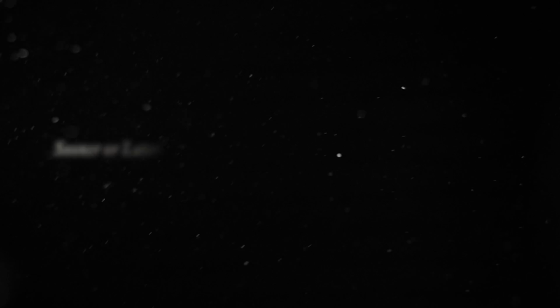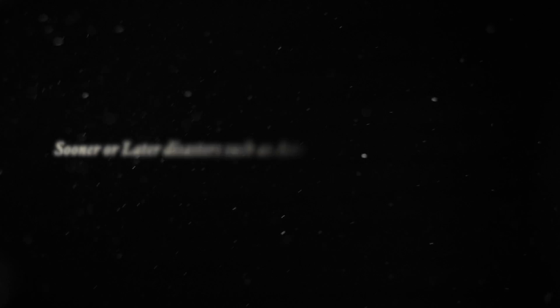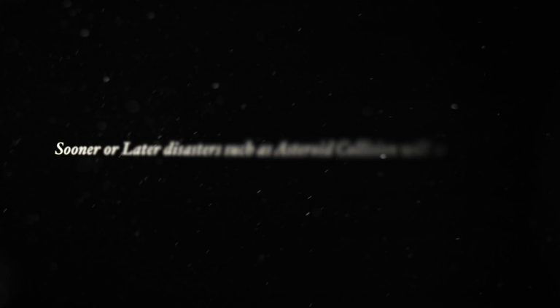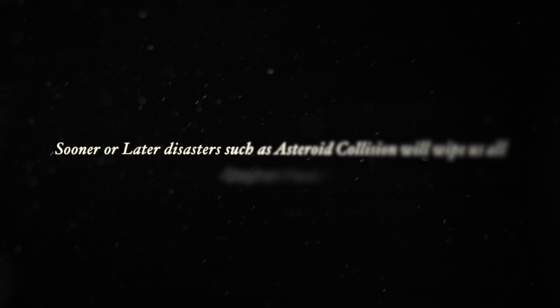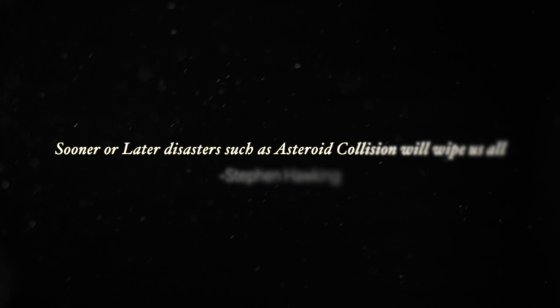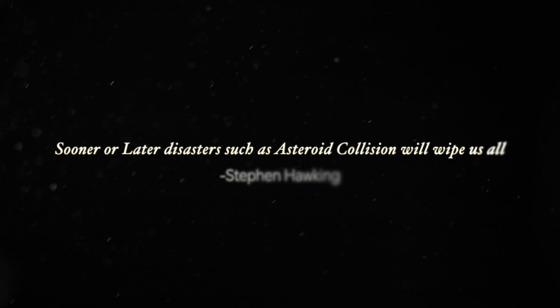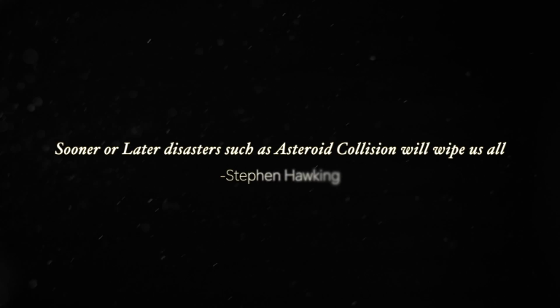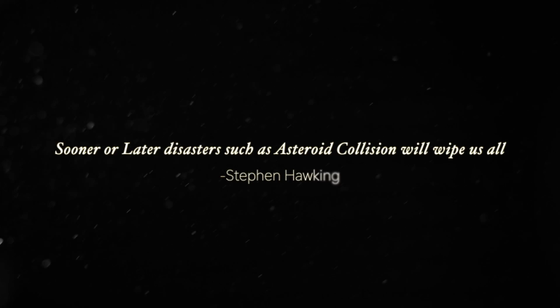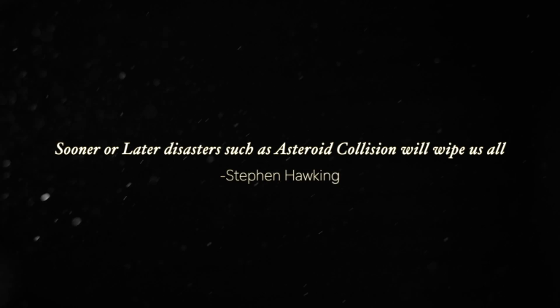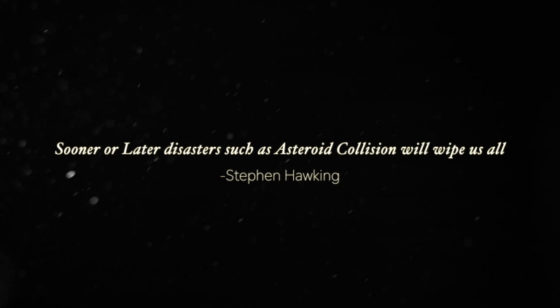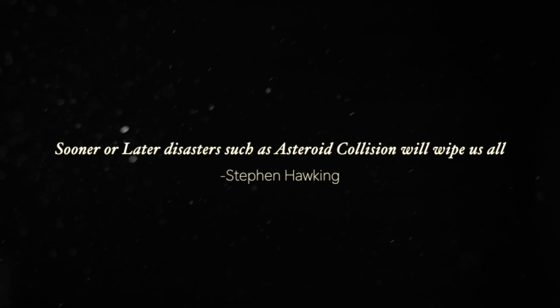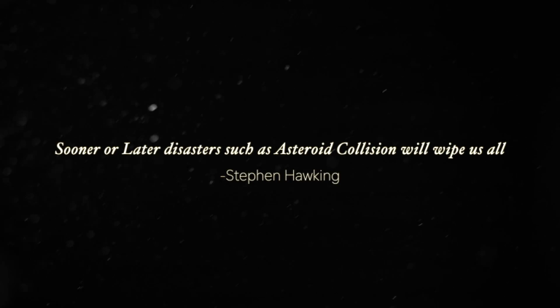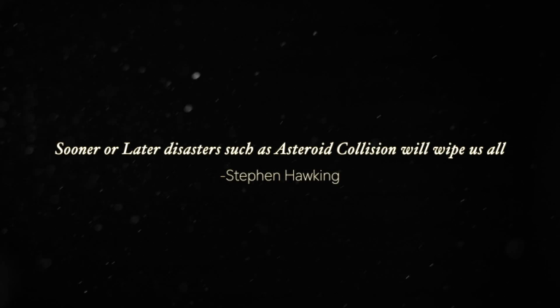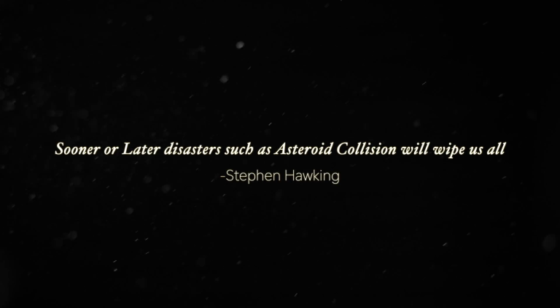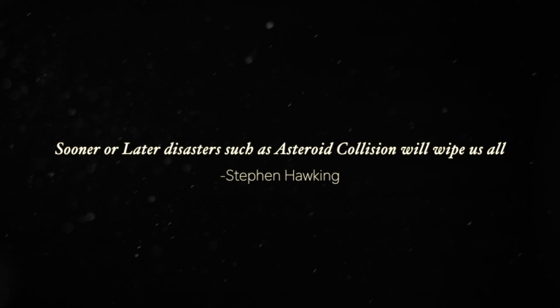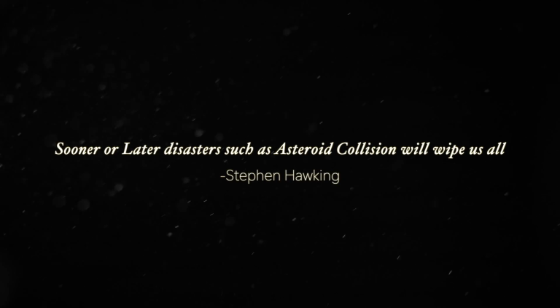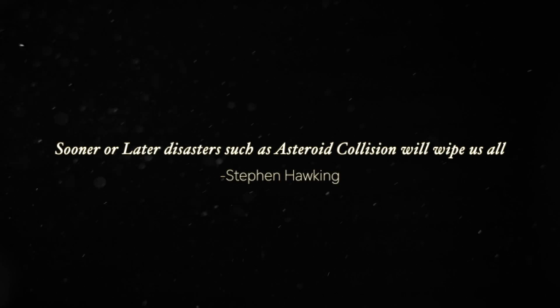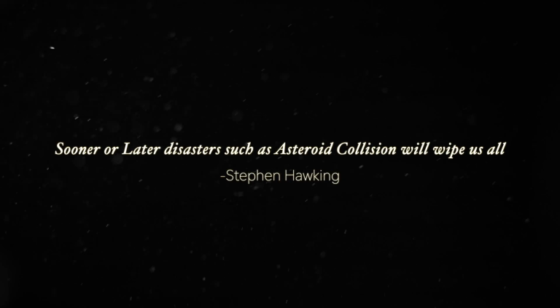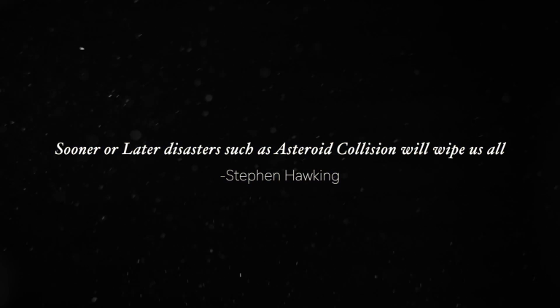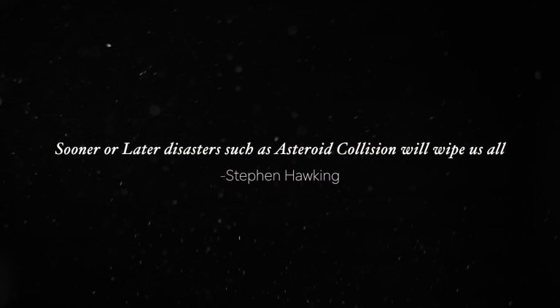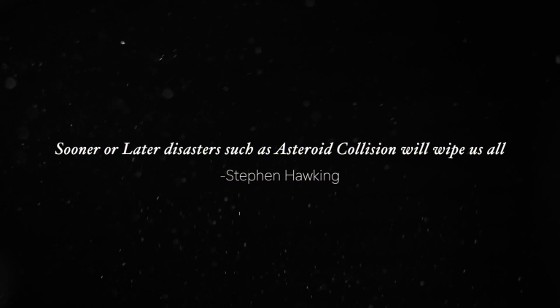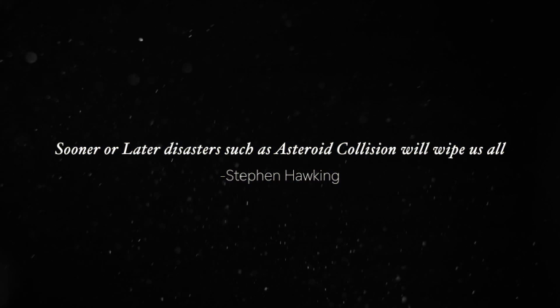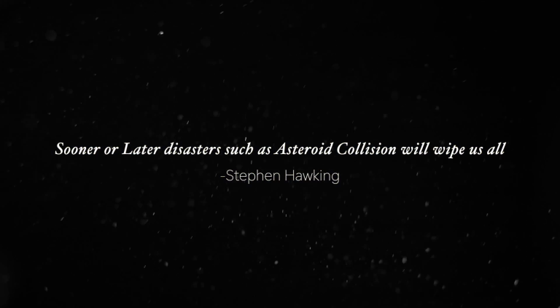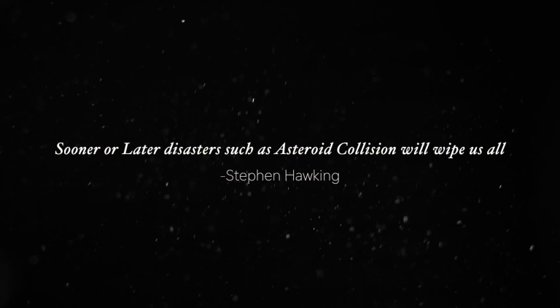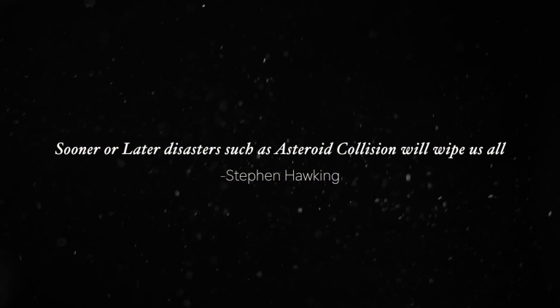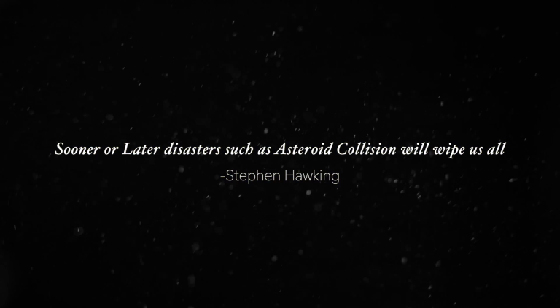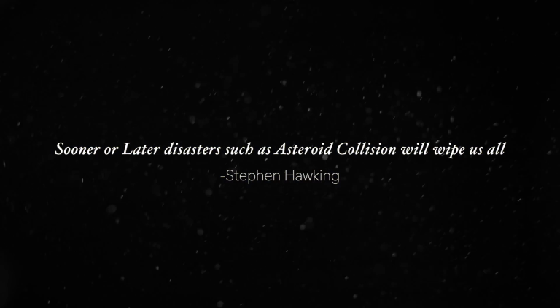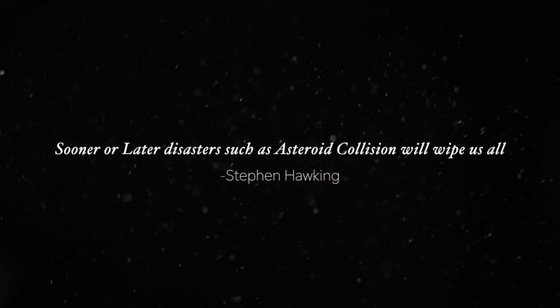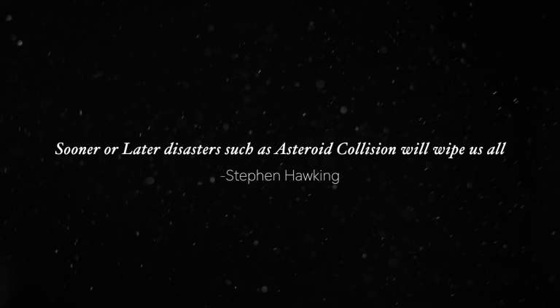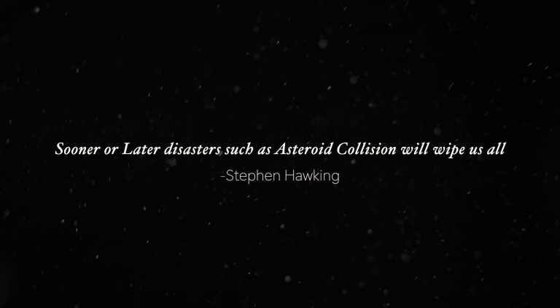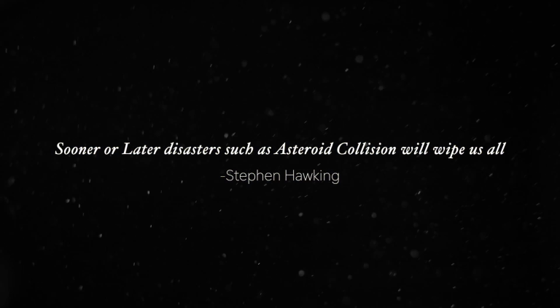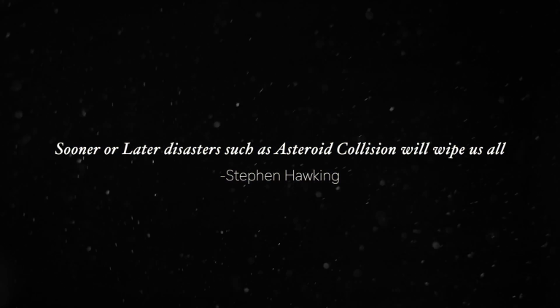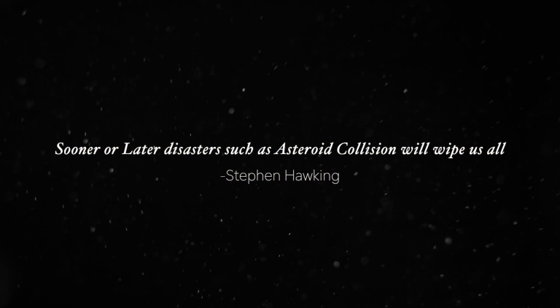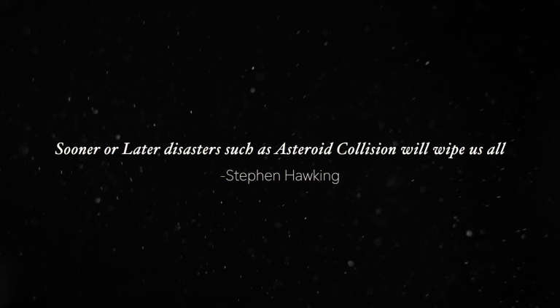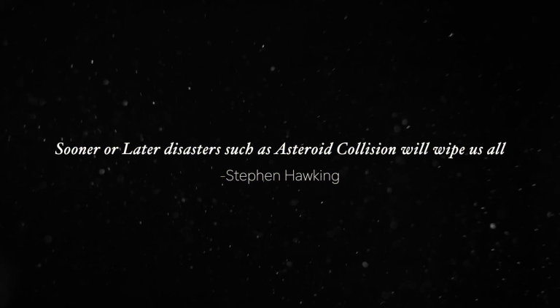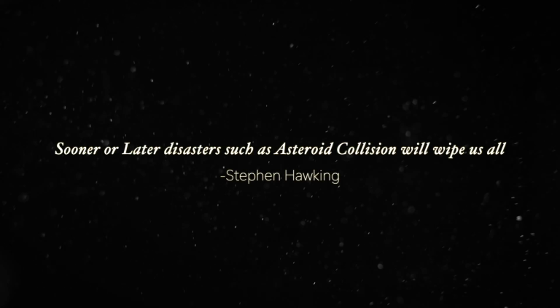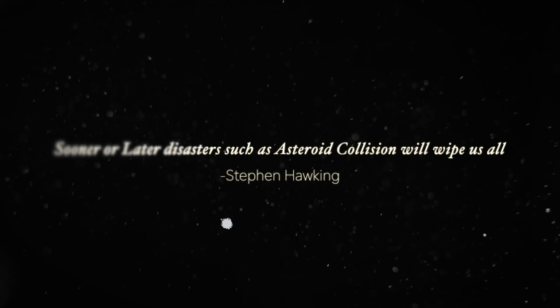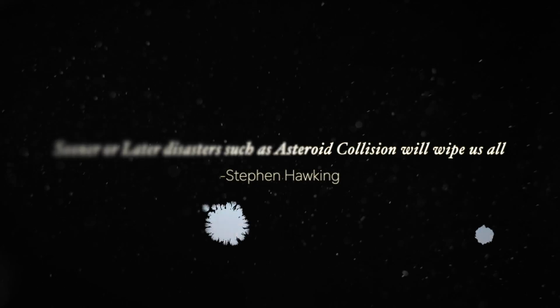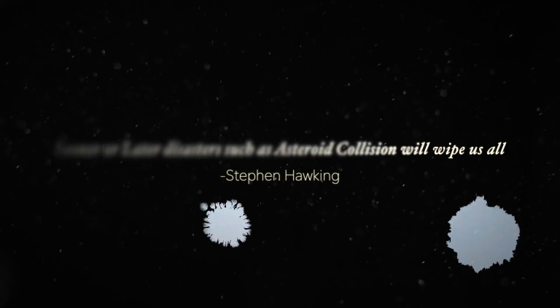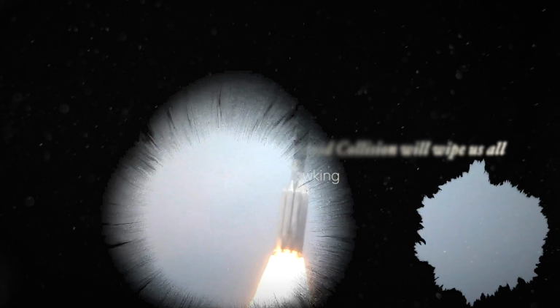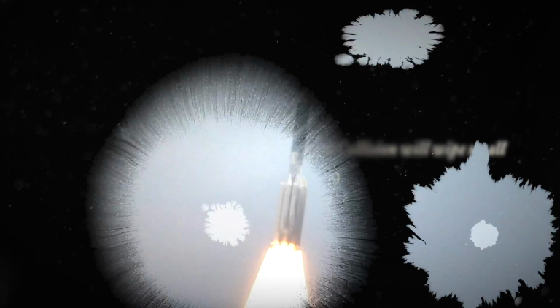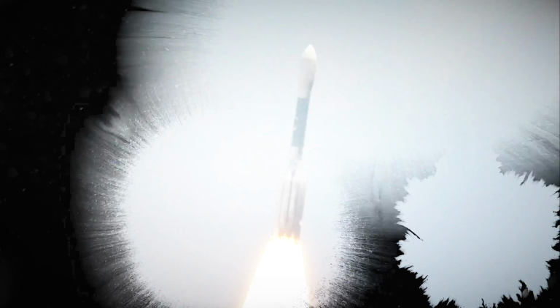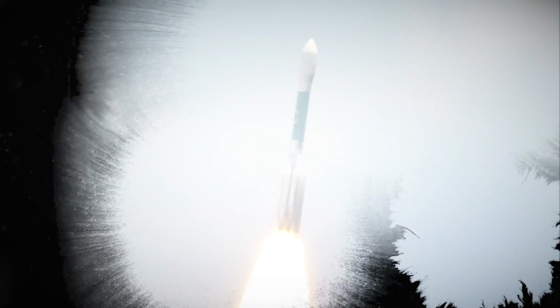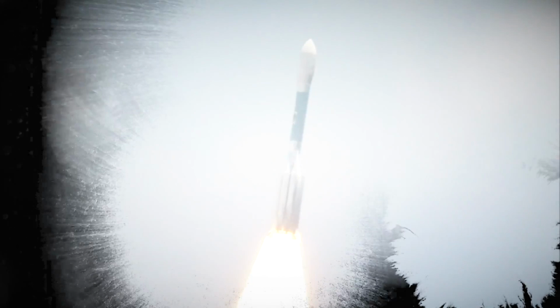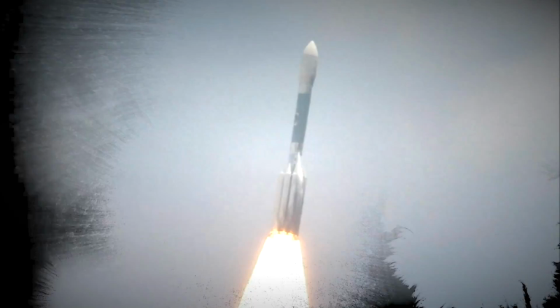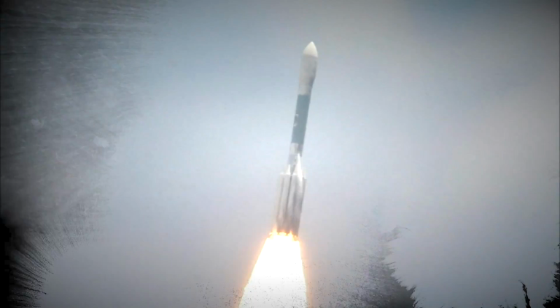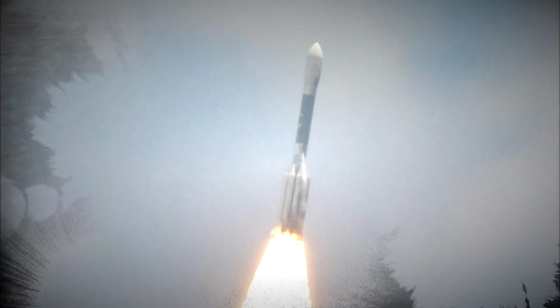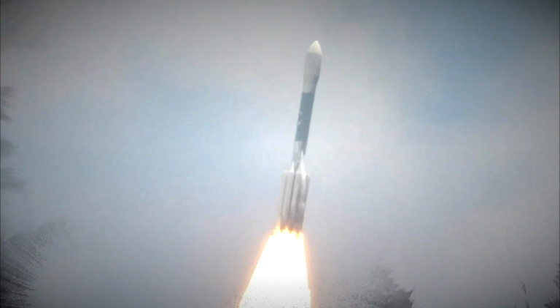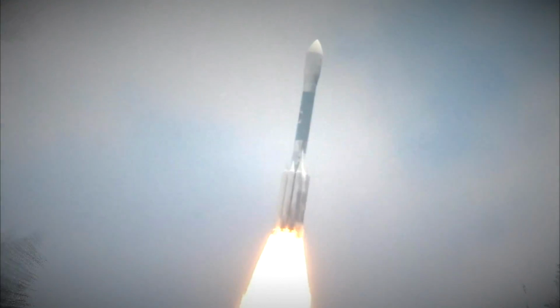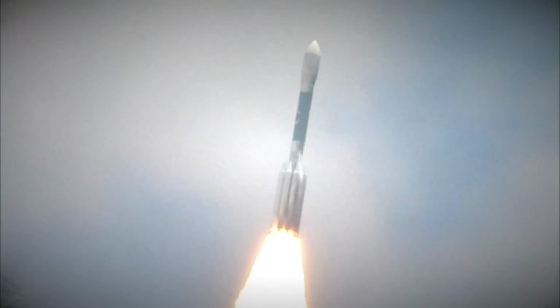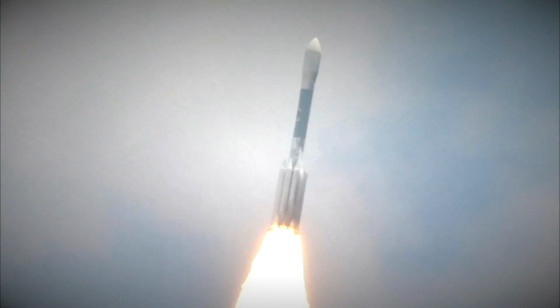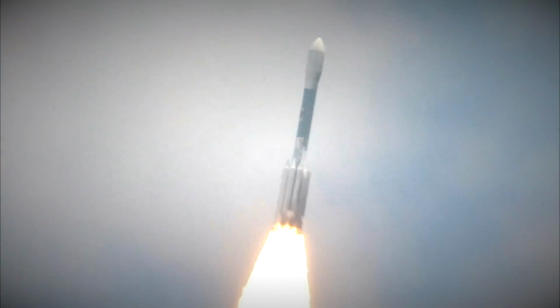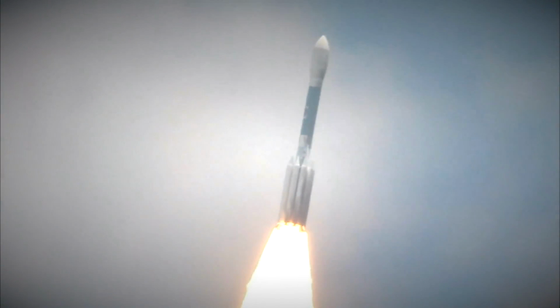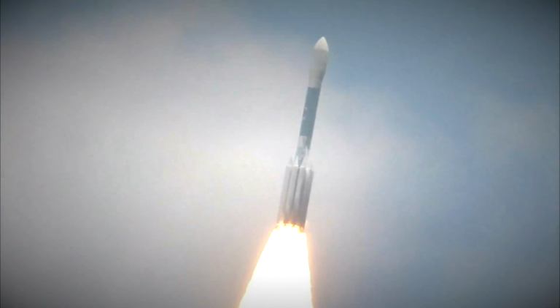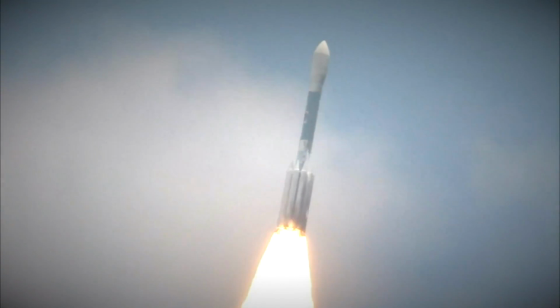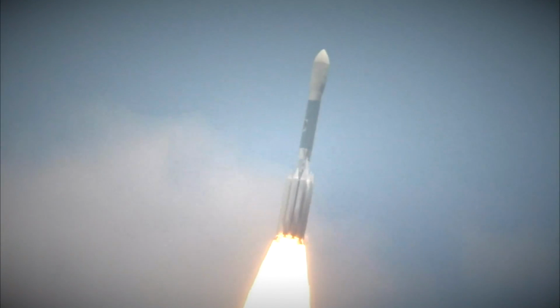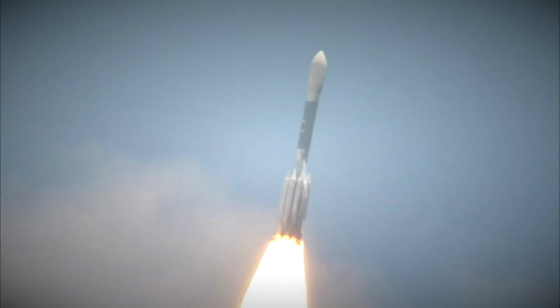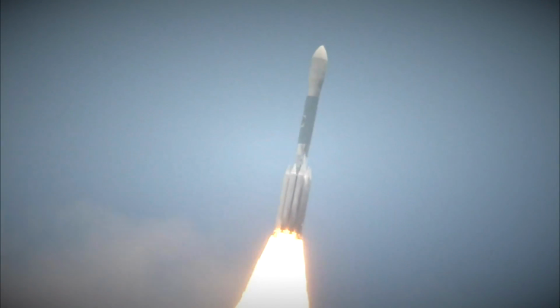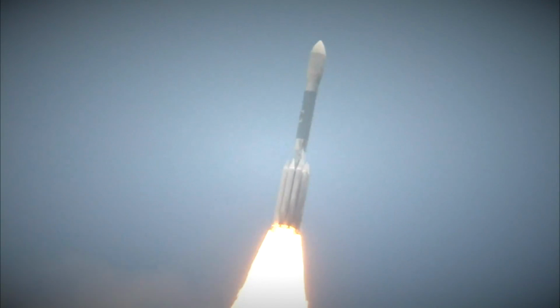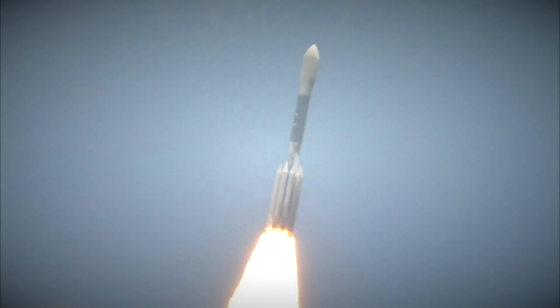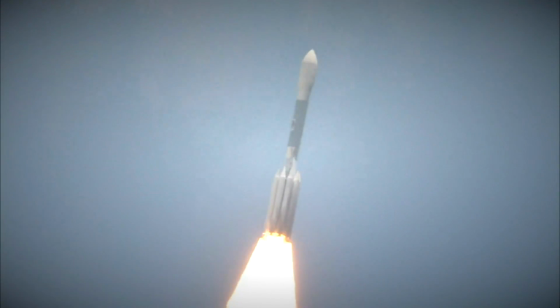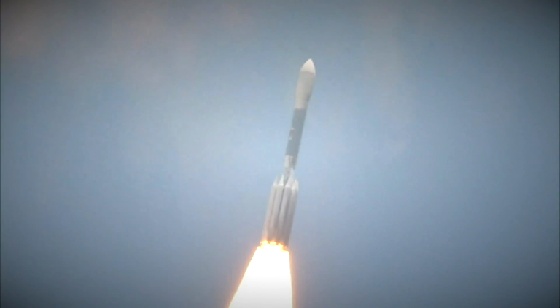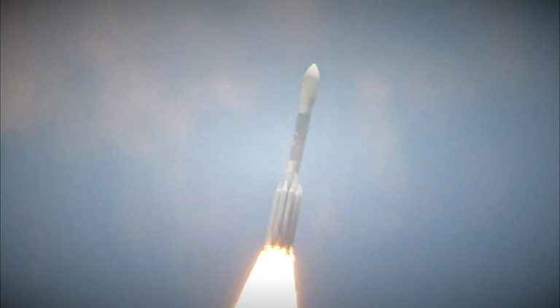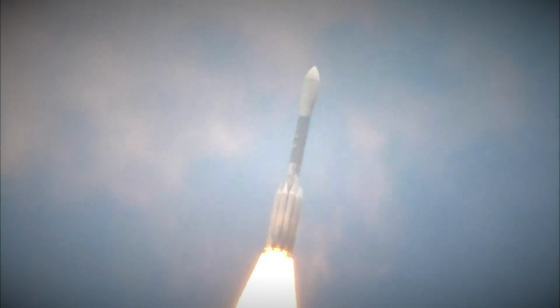3, 2, 1, 0, and liftoff of Space Shuttle and Lance.